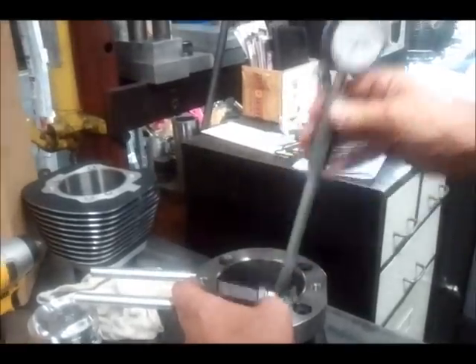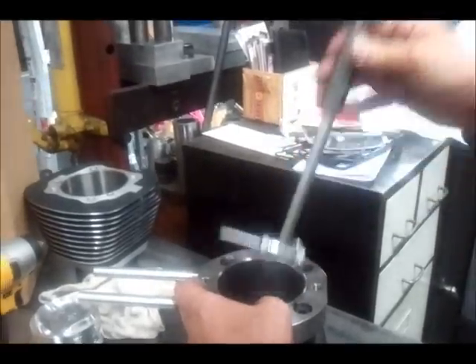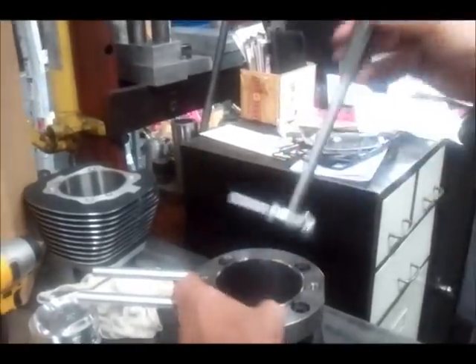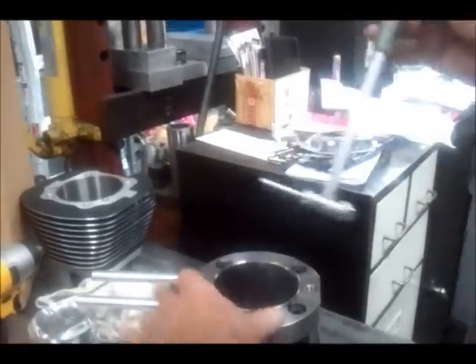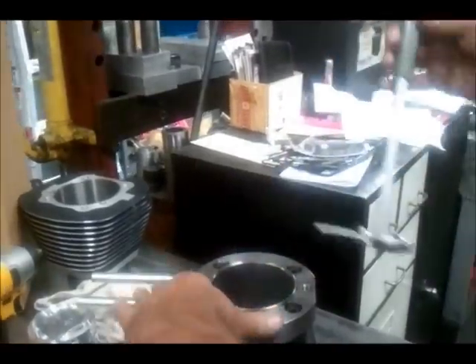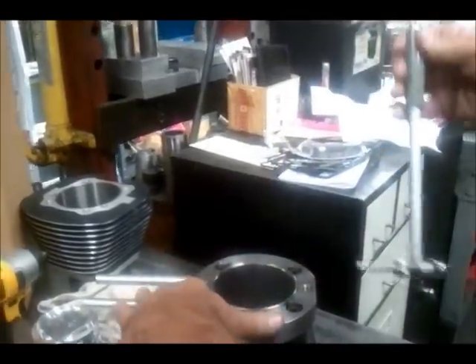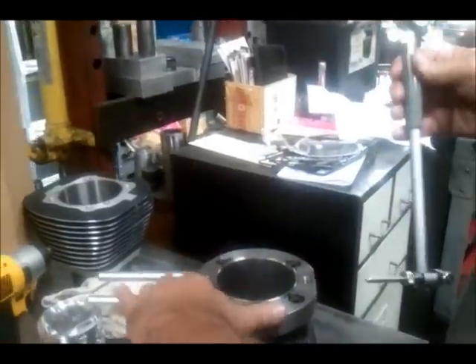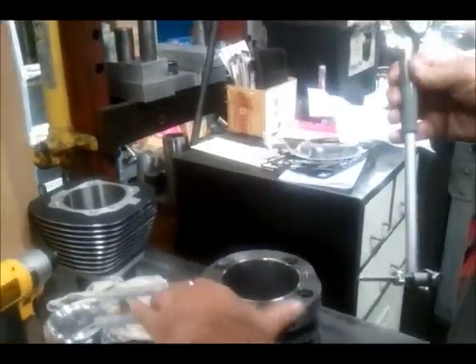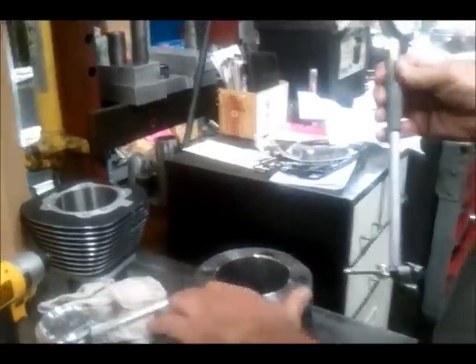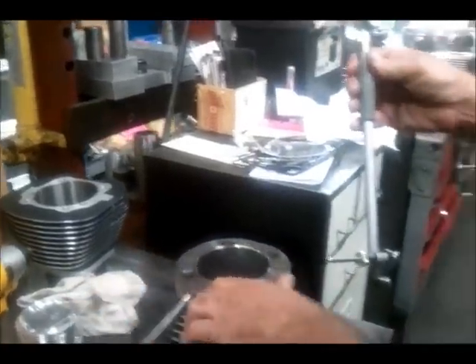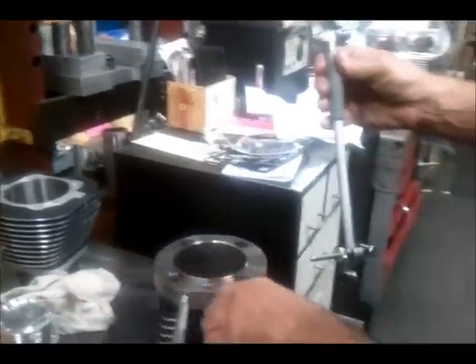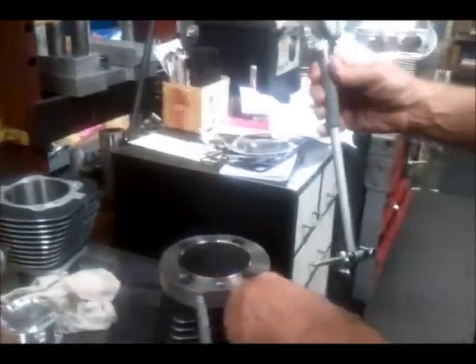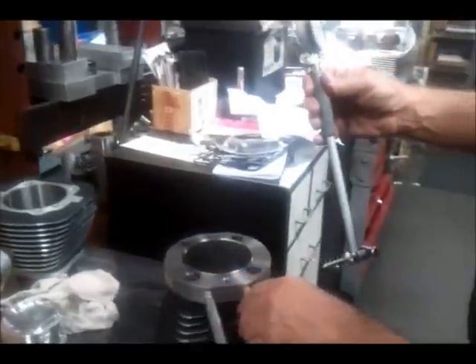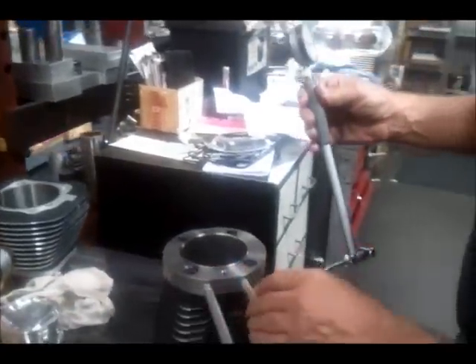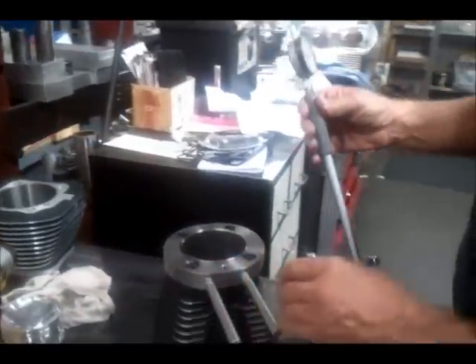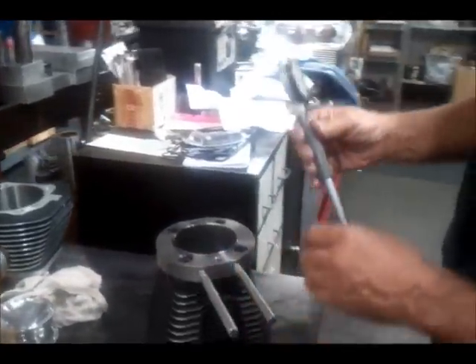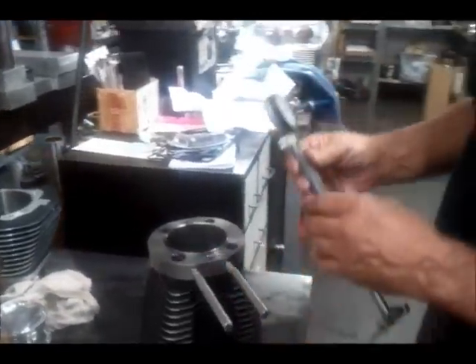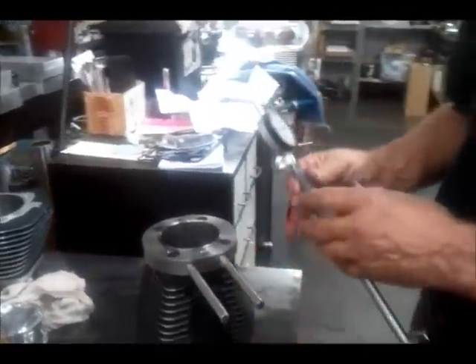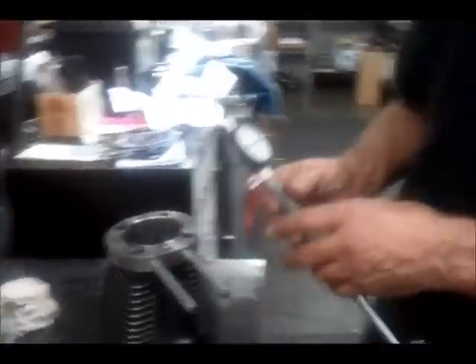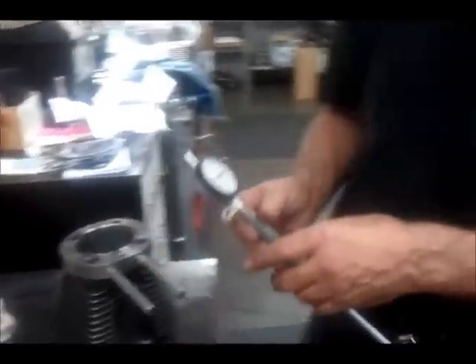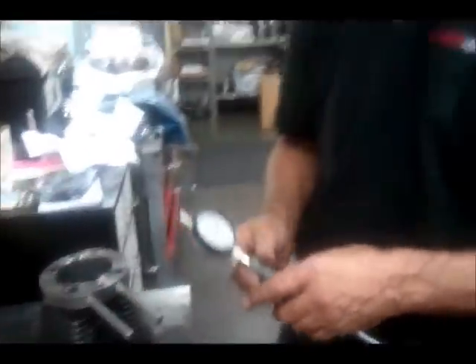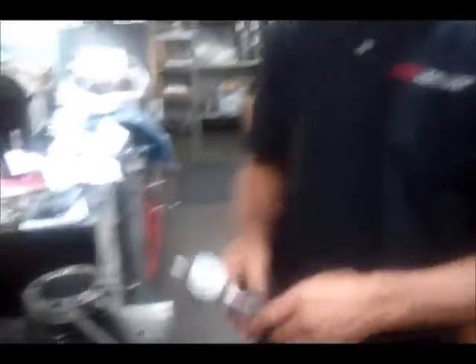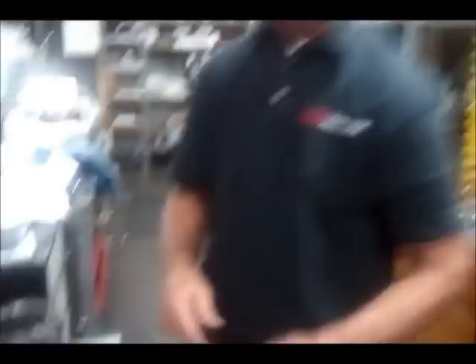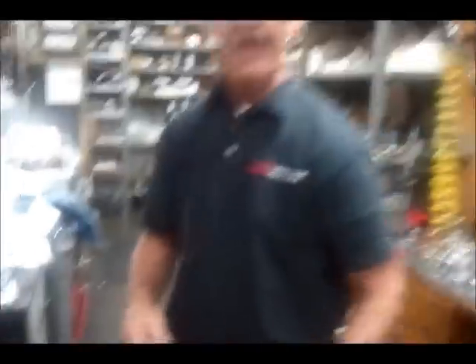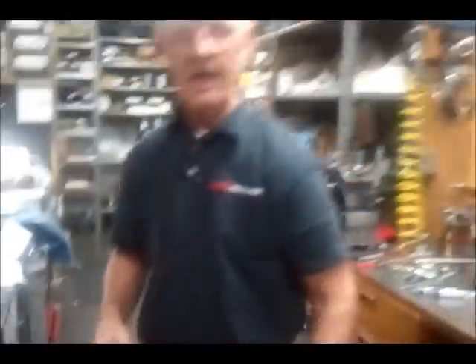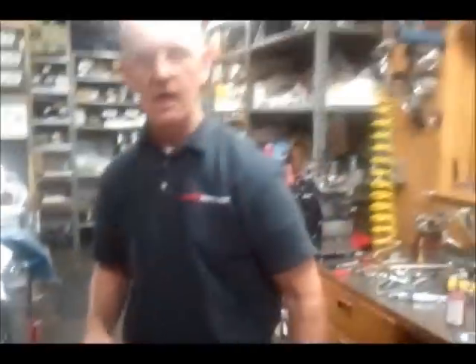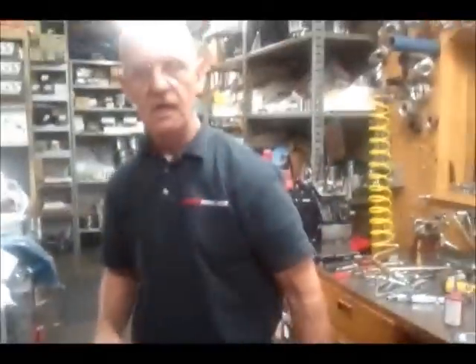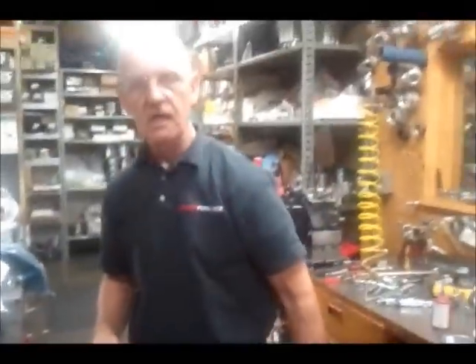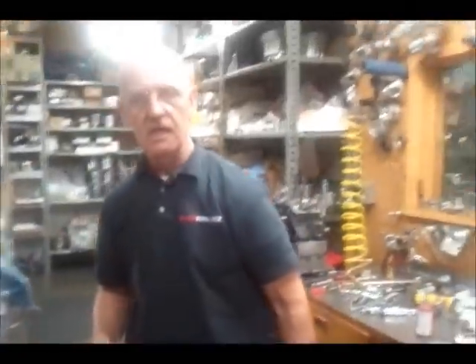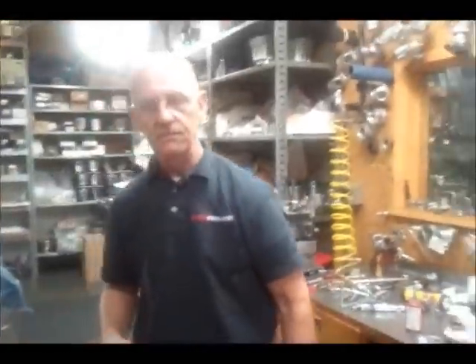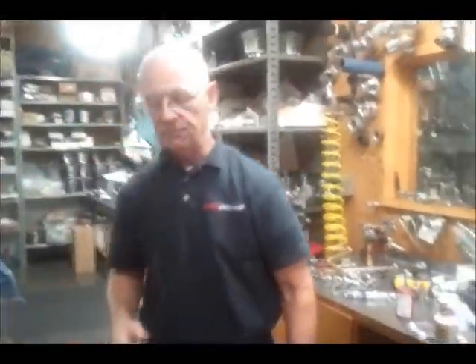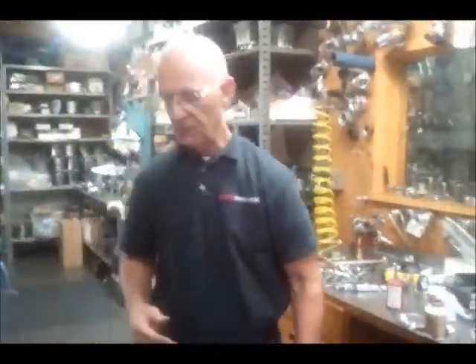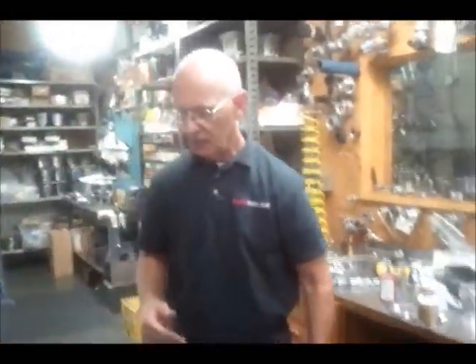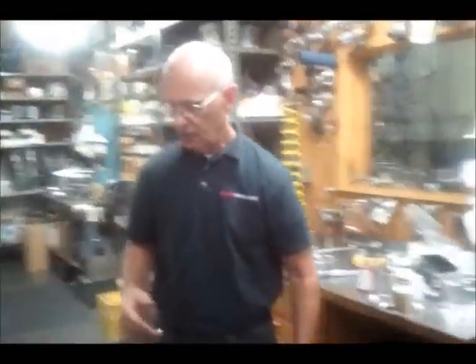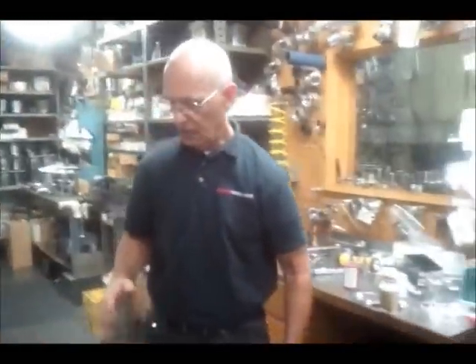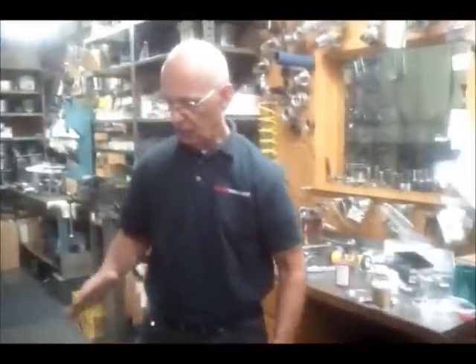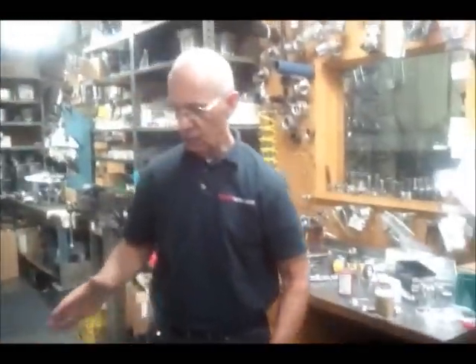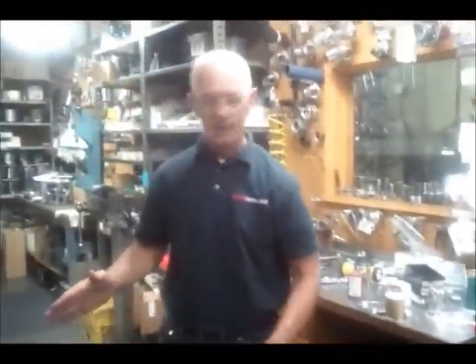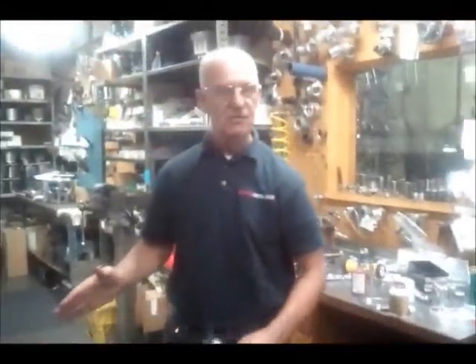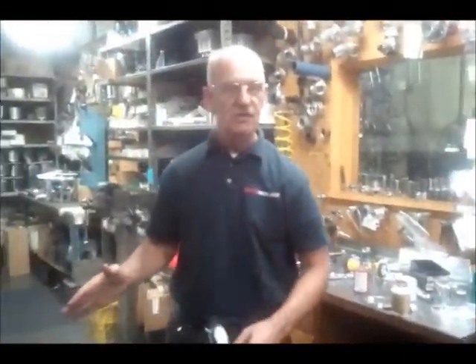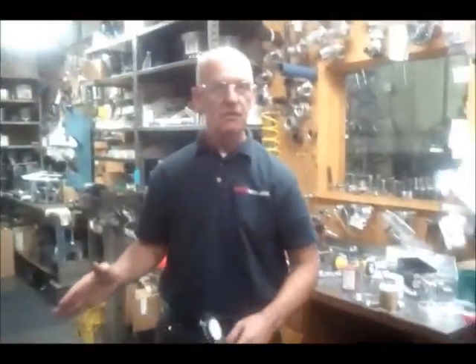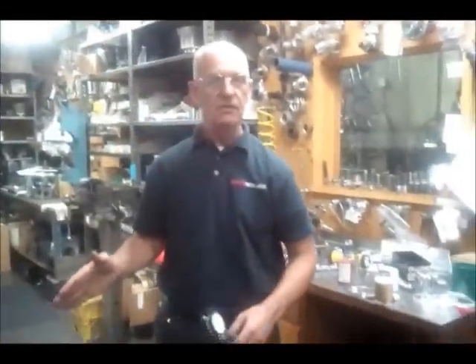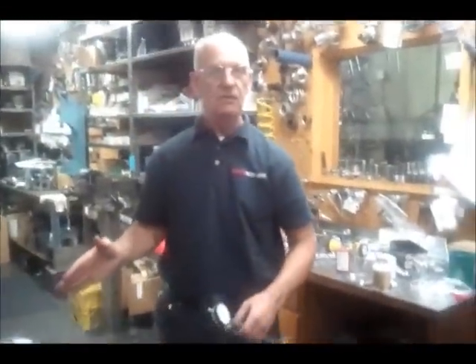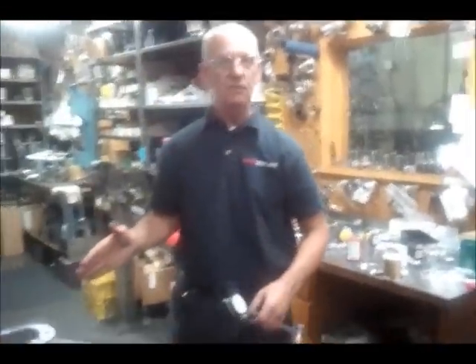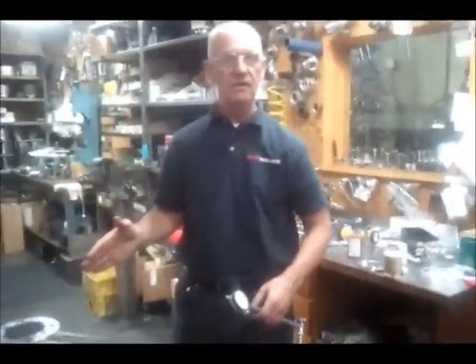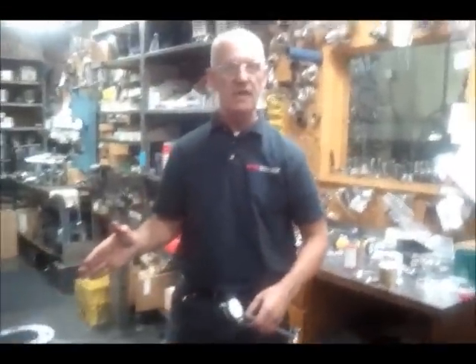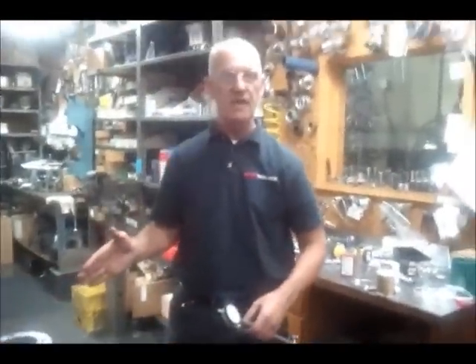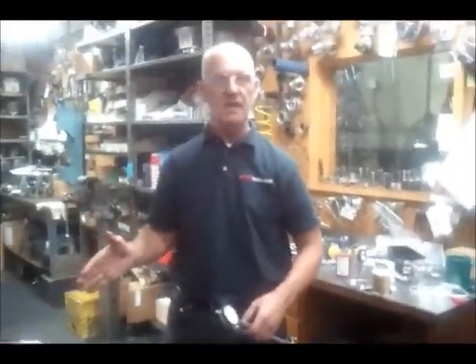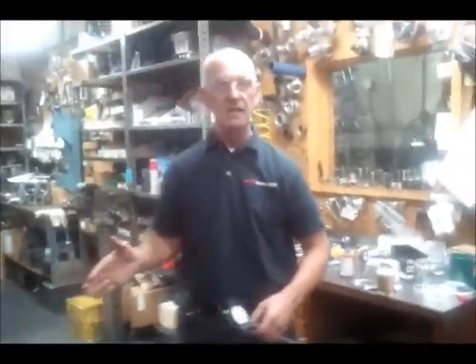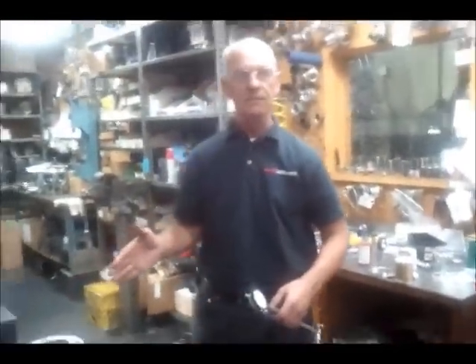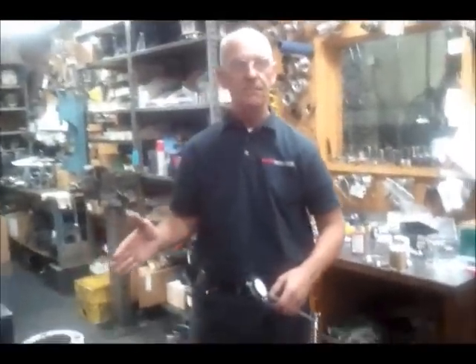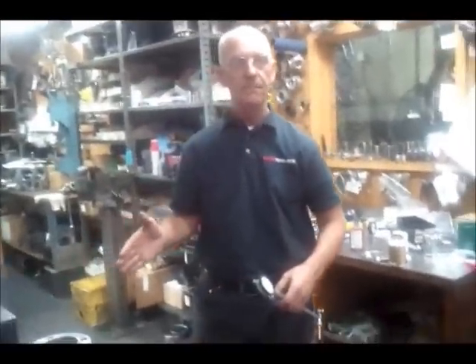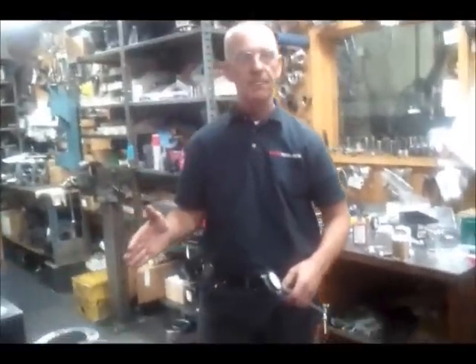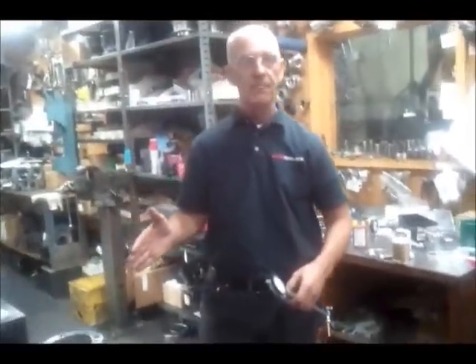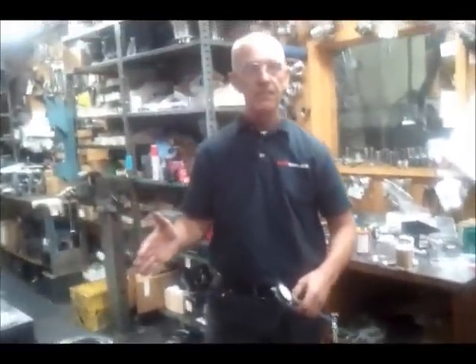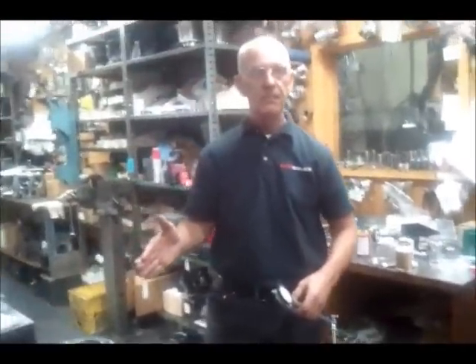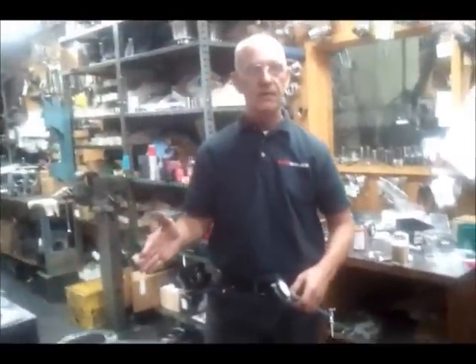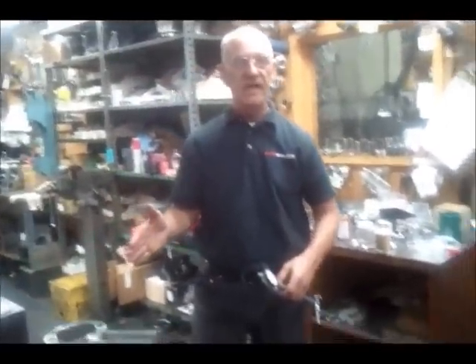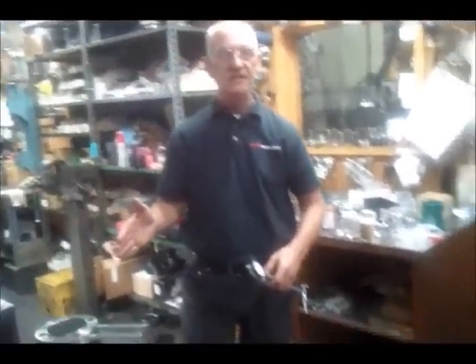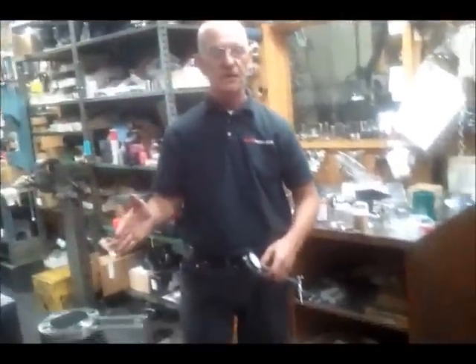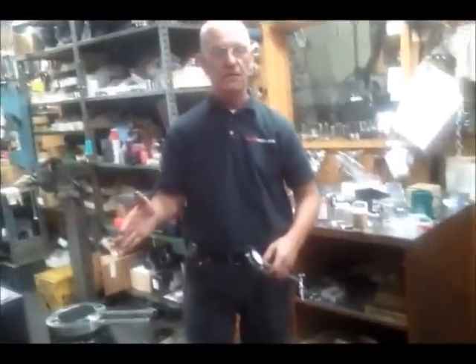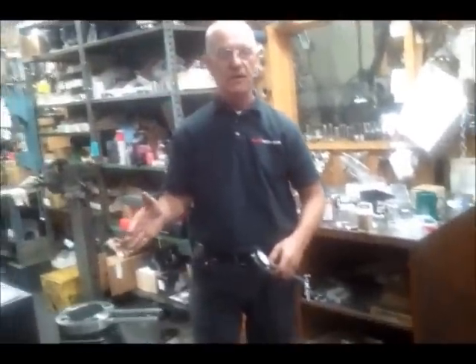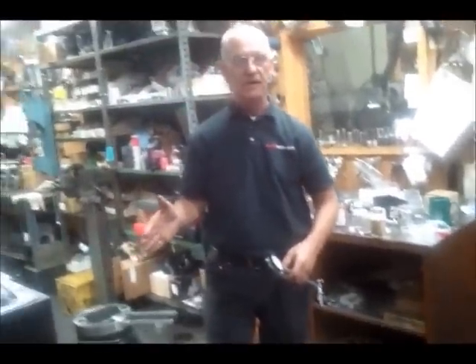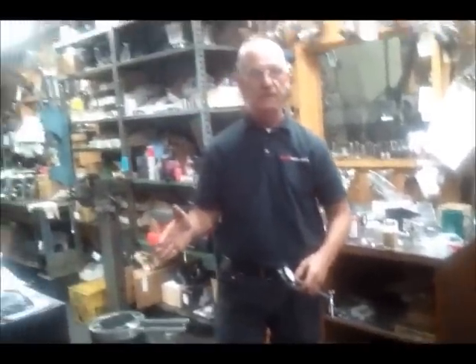And like I said, that is typical for an aluminum cylinder with a cast iron liner.